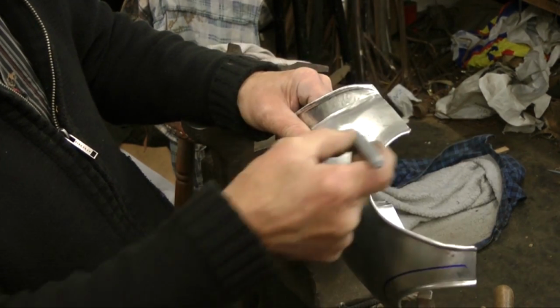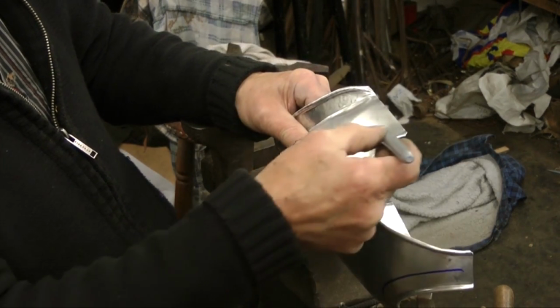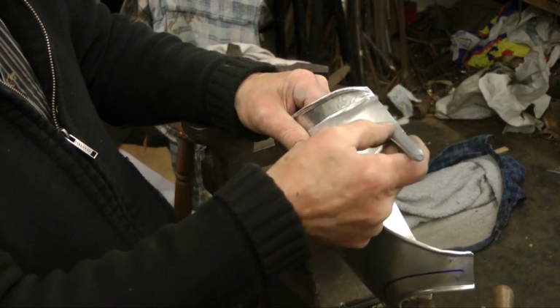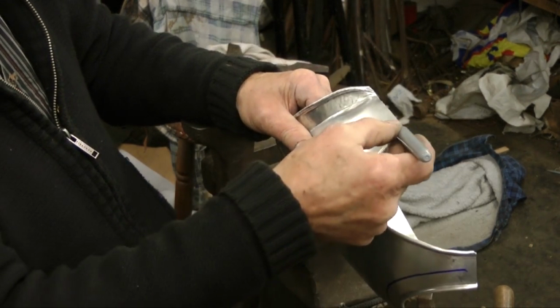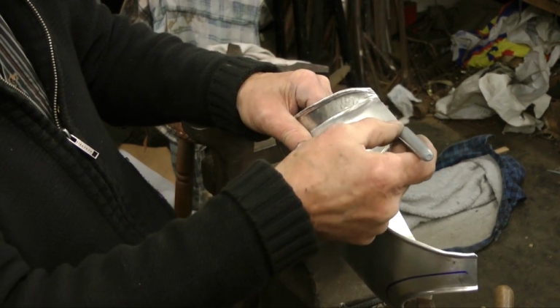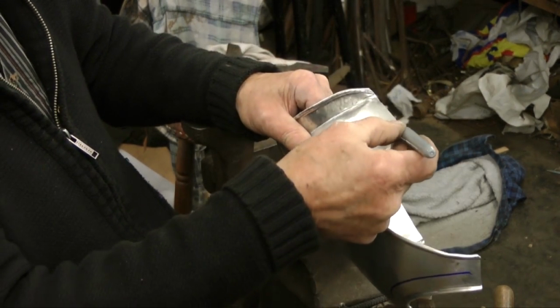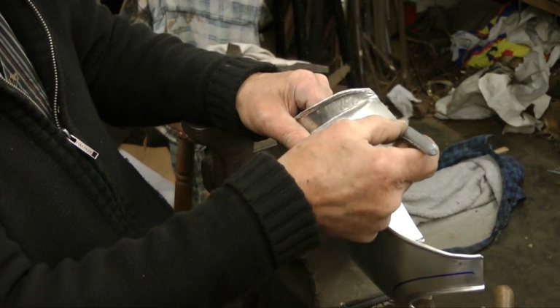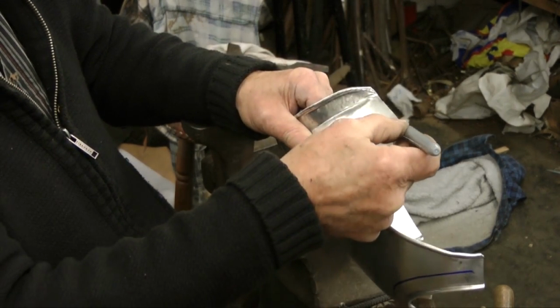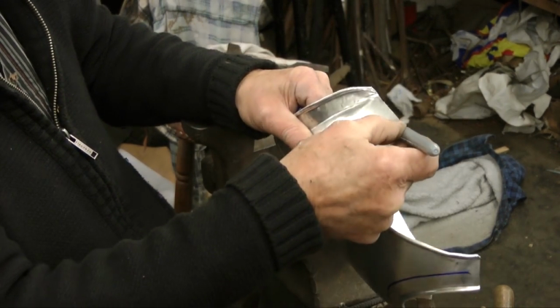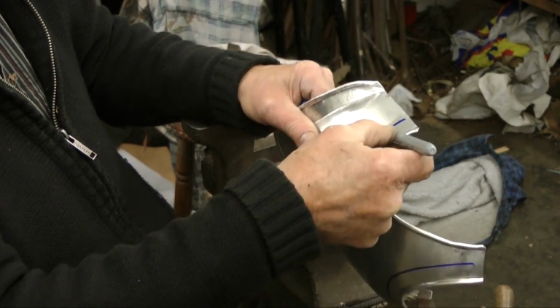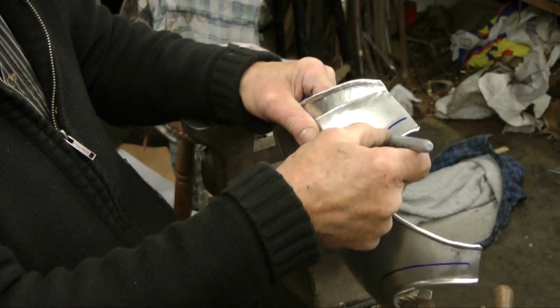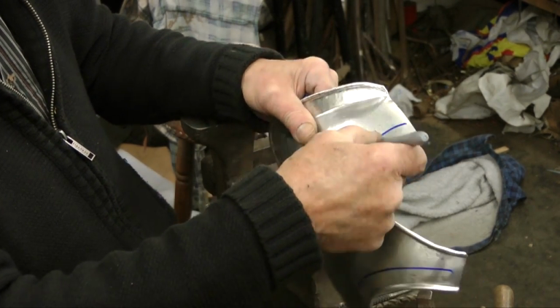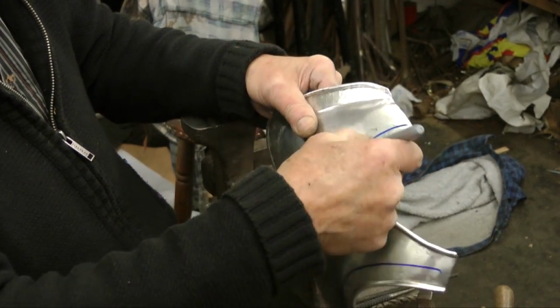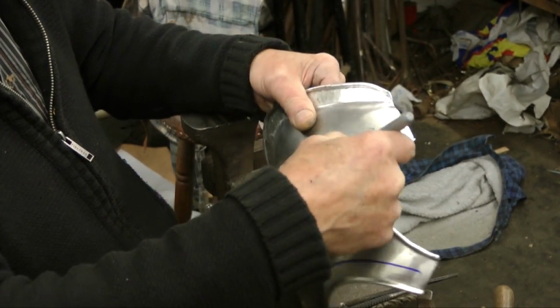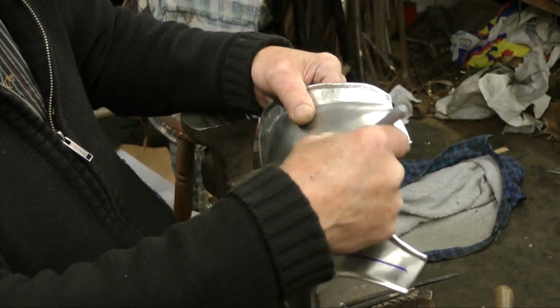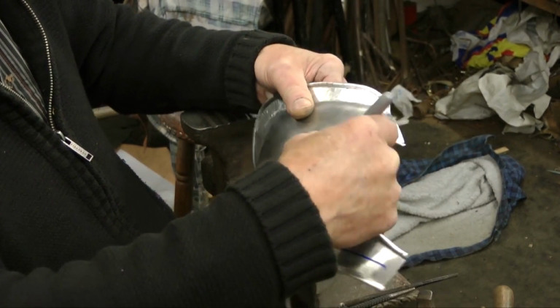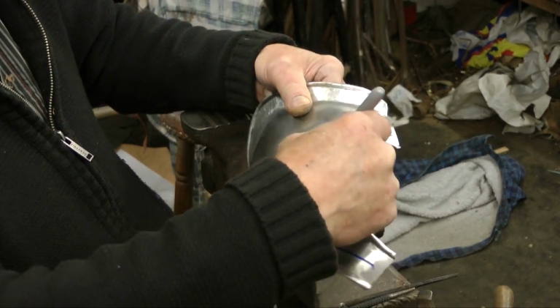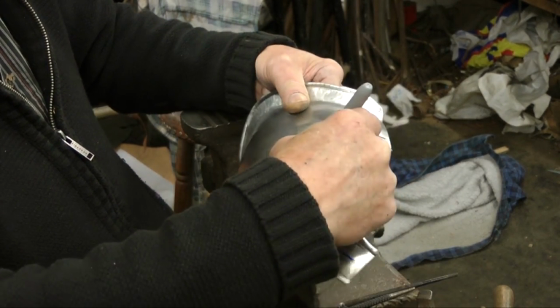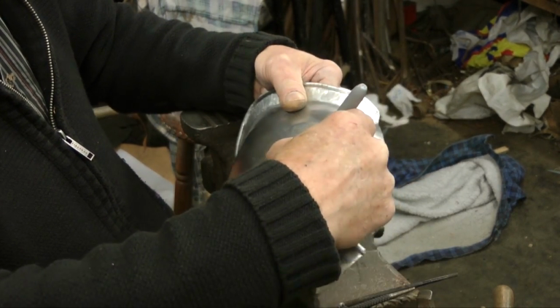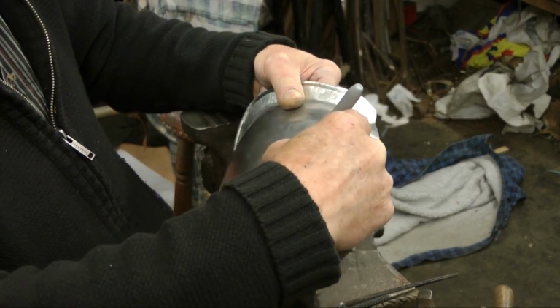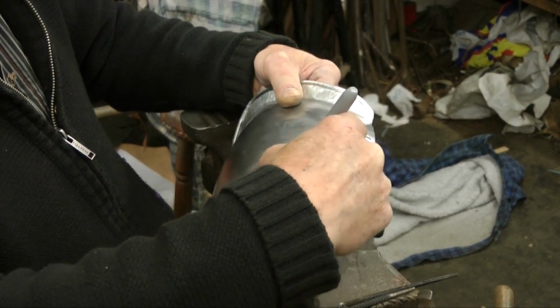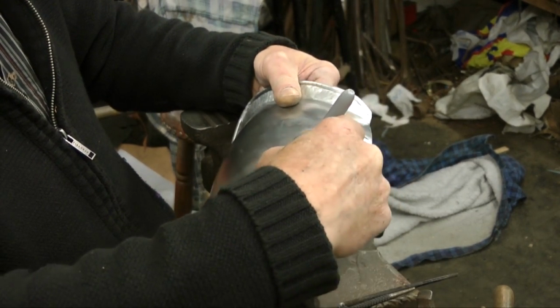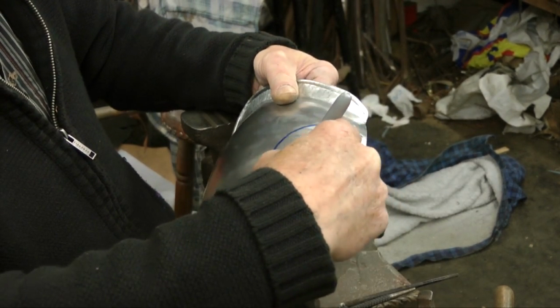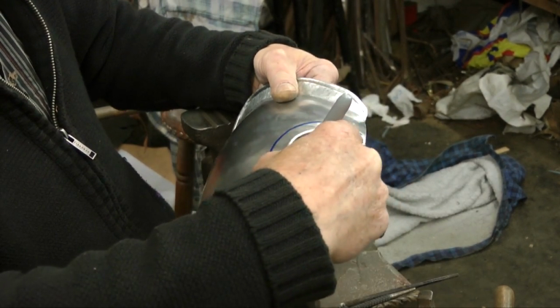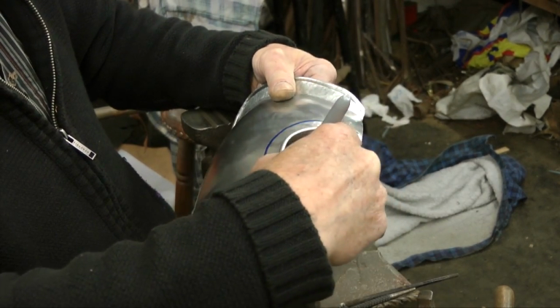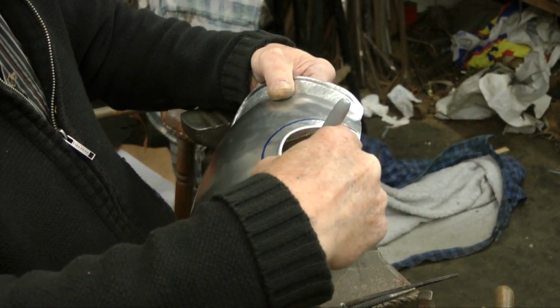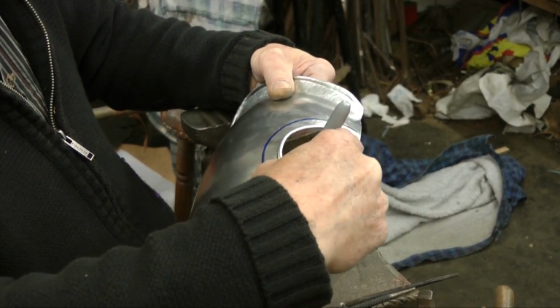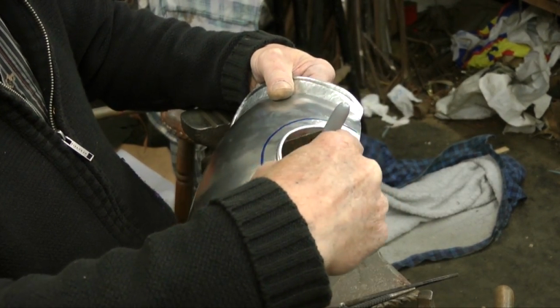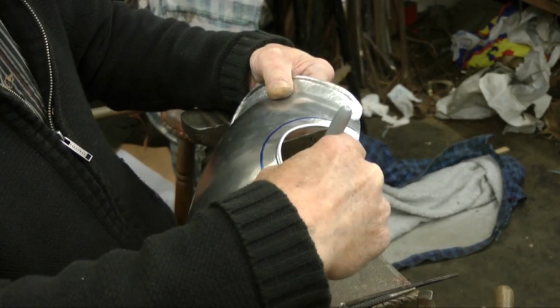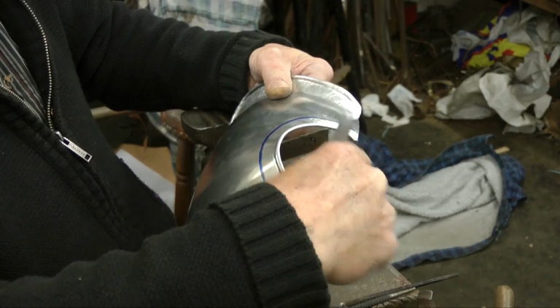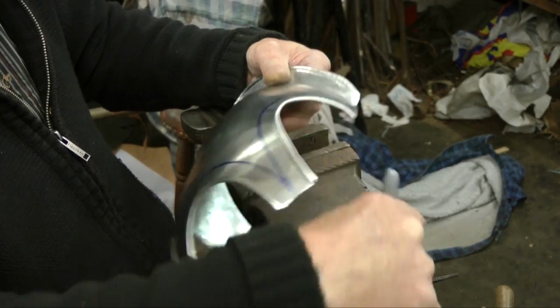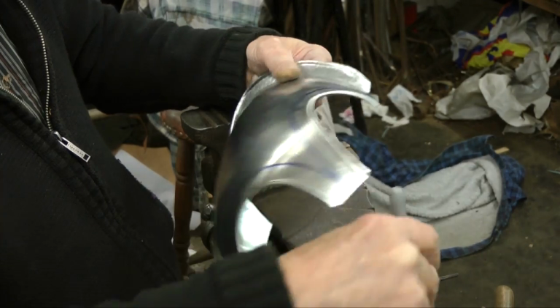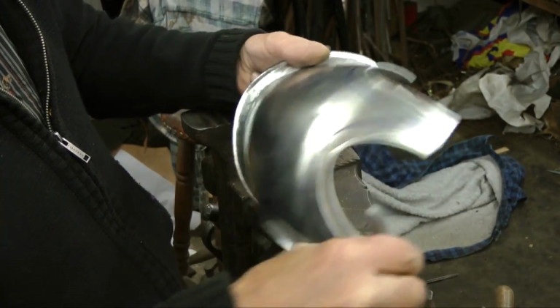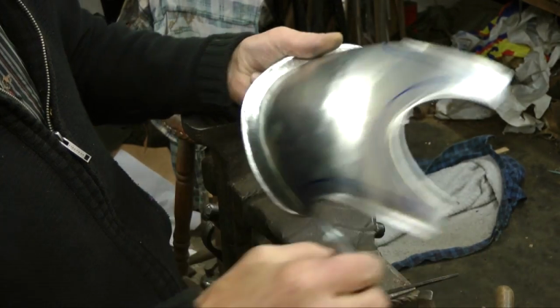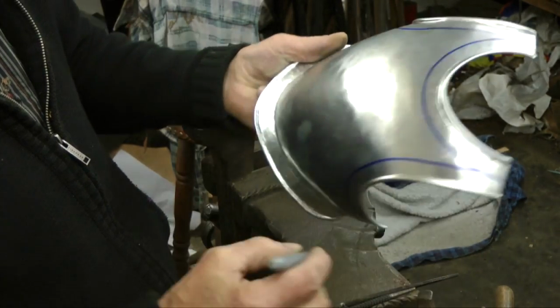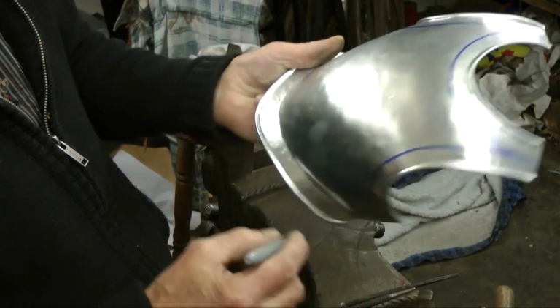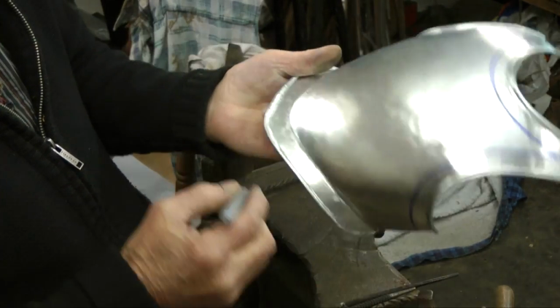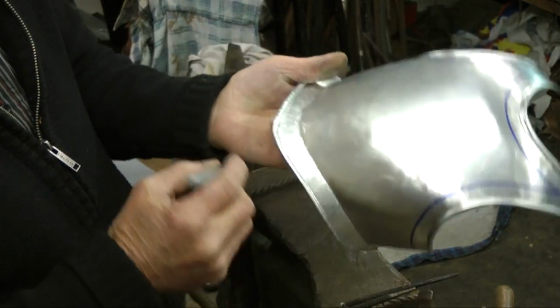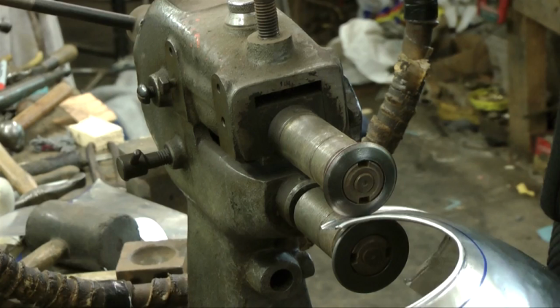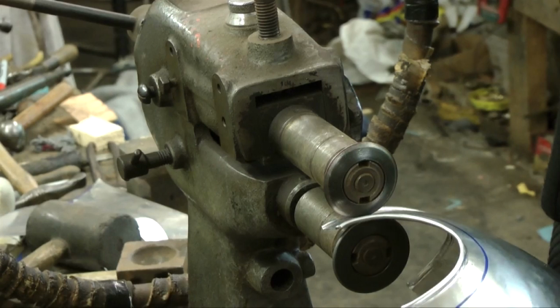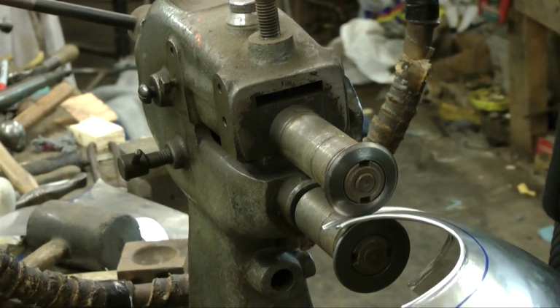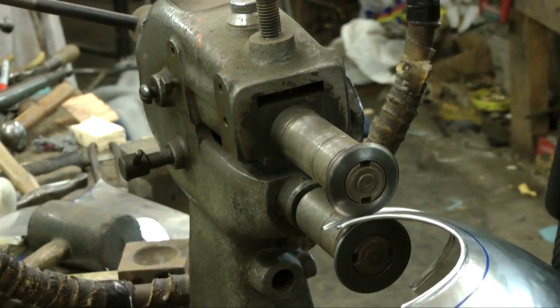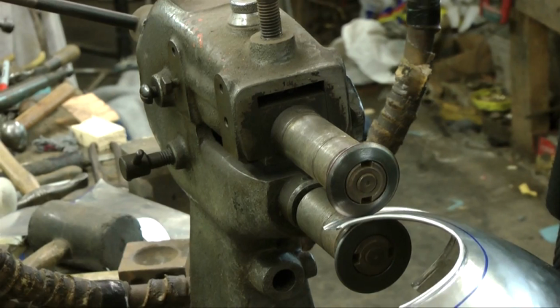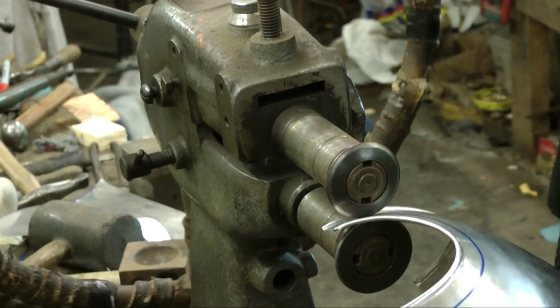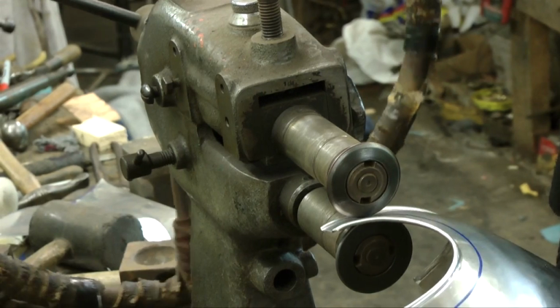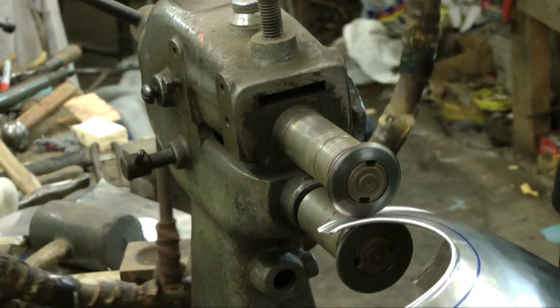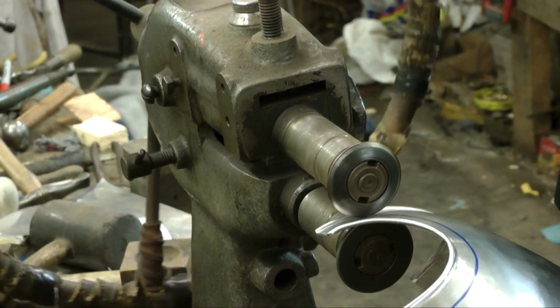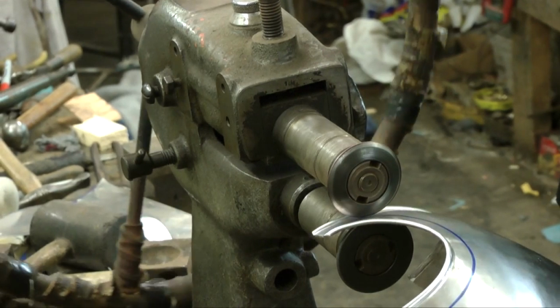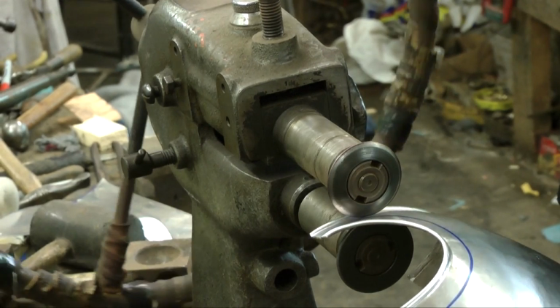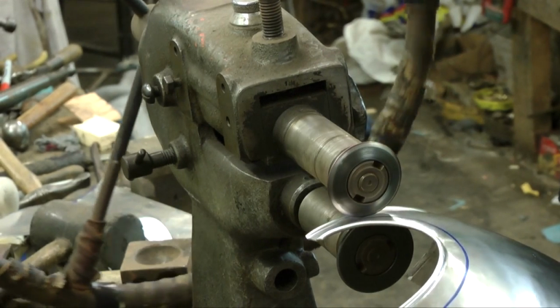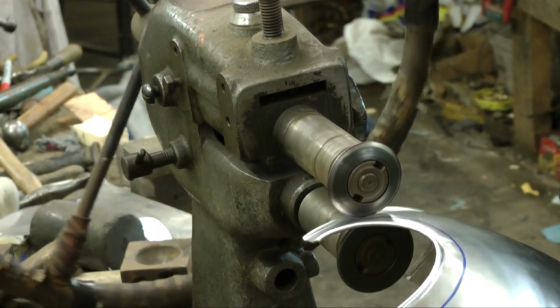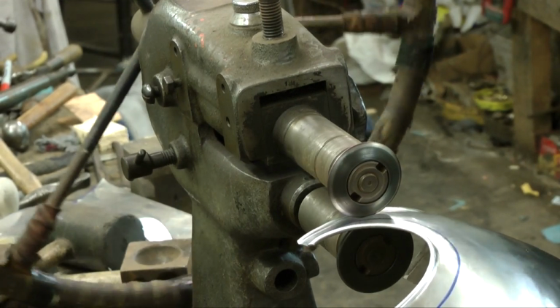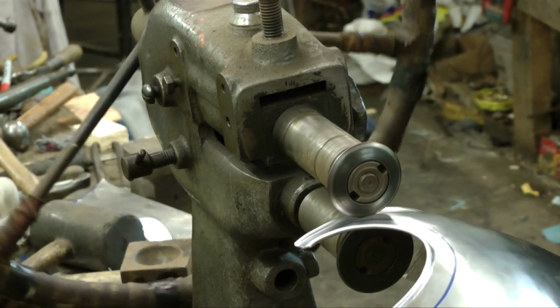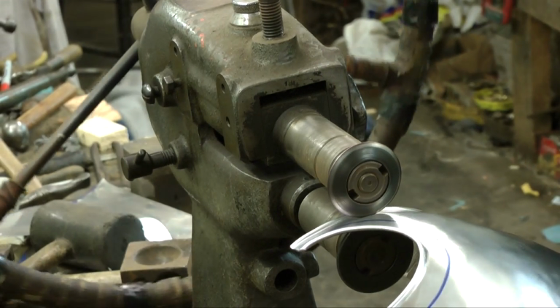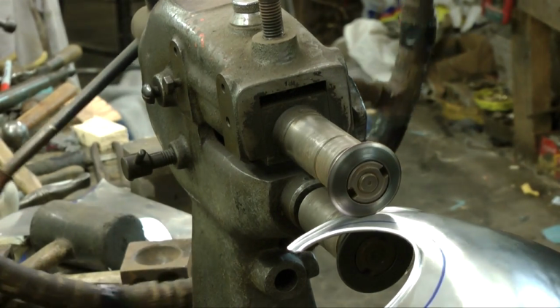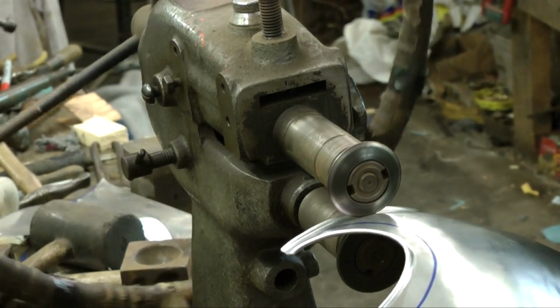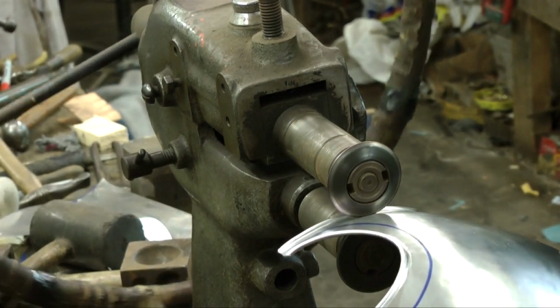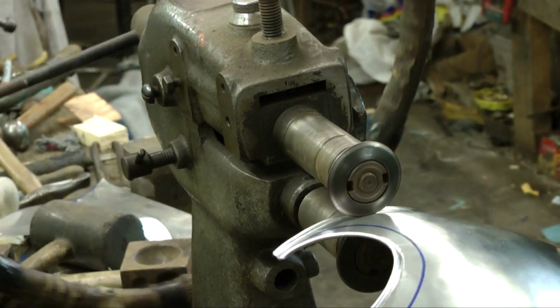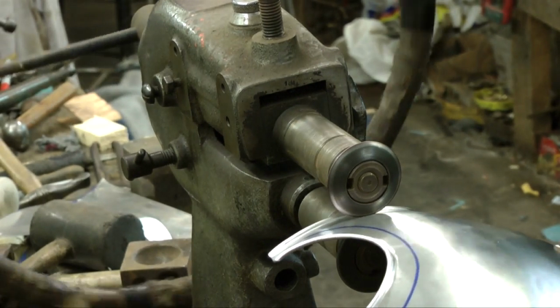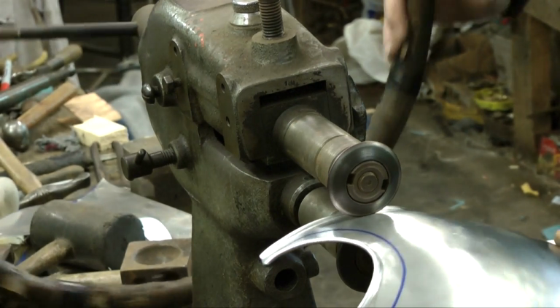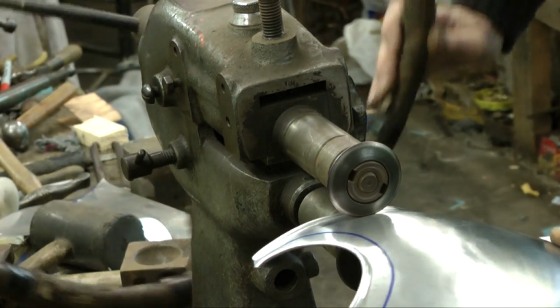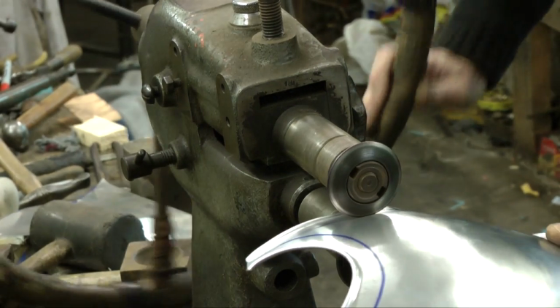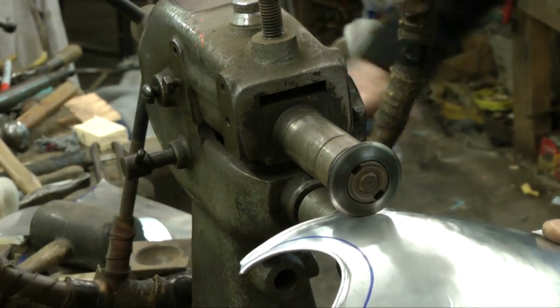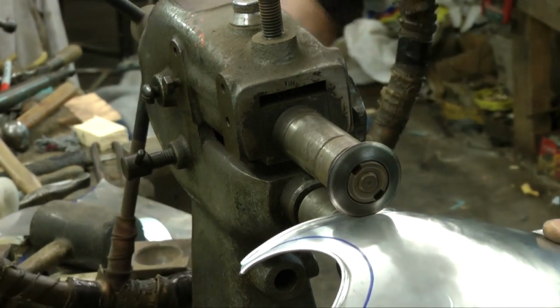Using the swaging machine again, the armourer now engraves decorative lines around the sides of the breastplate.